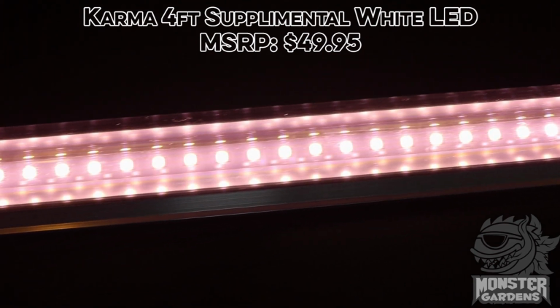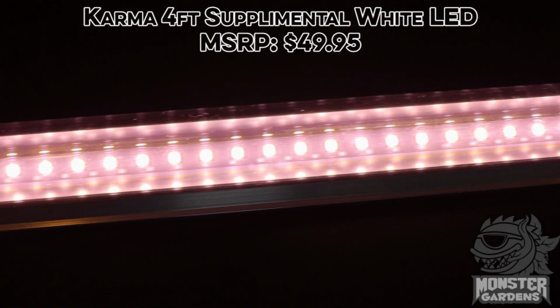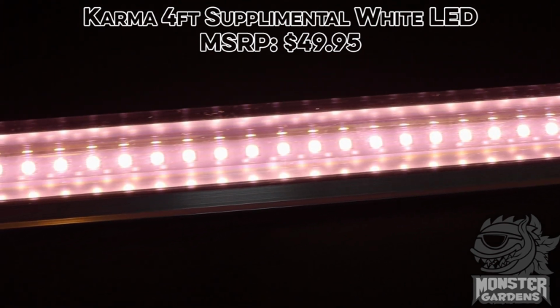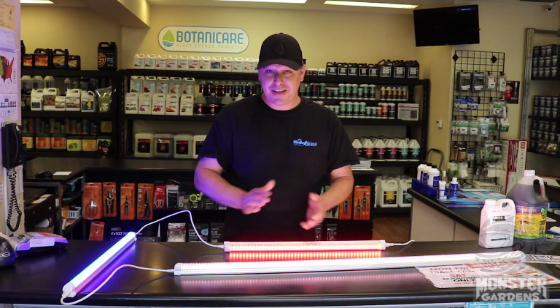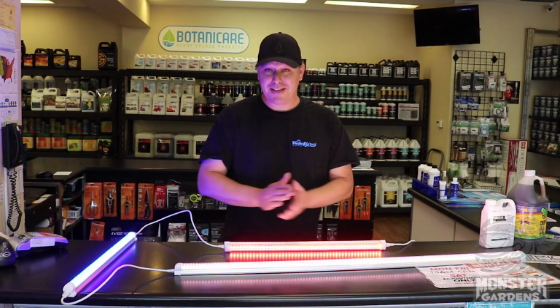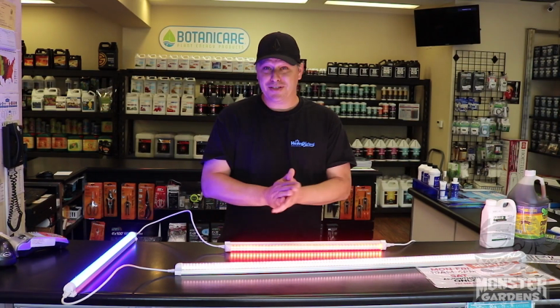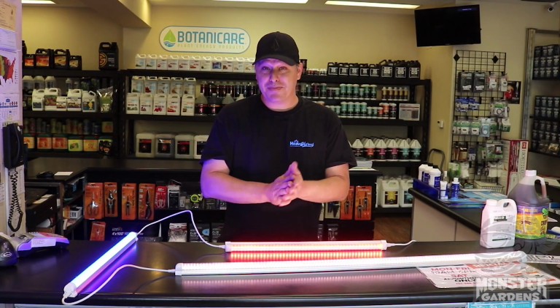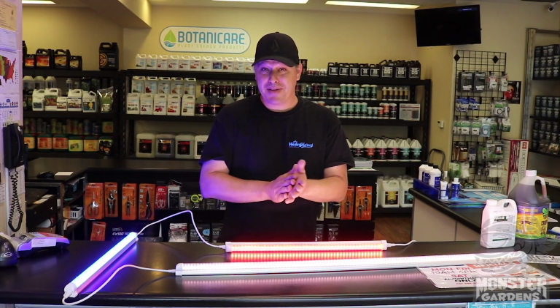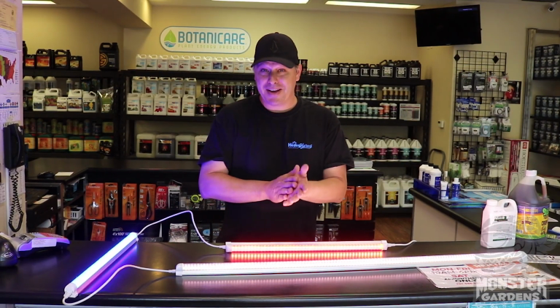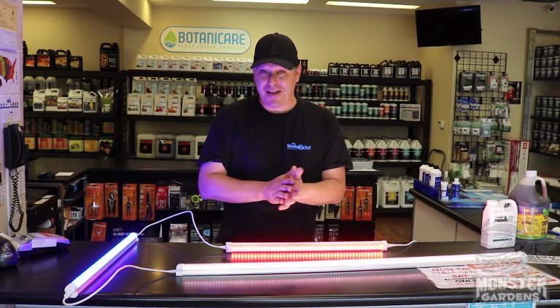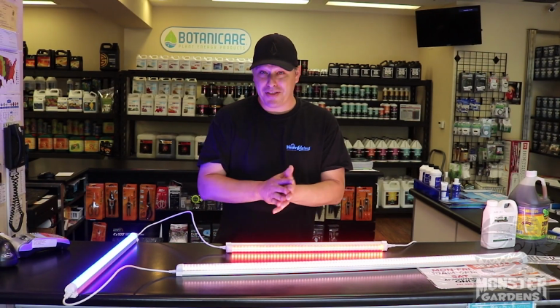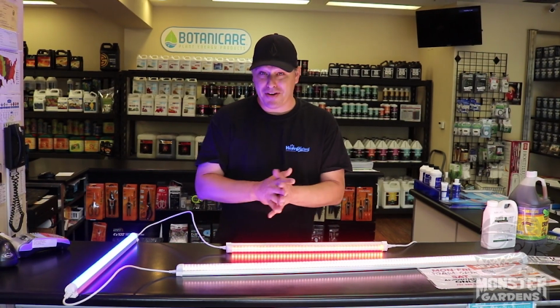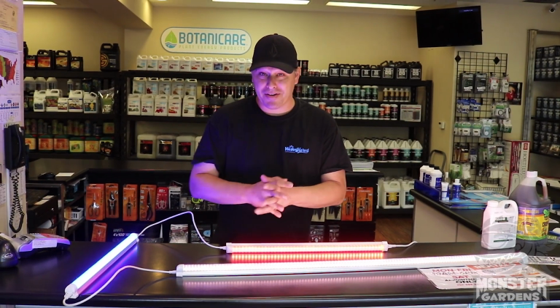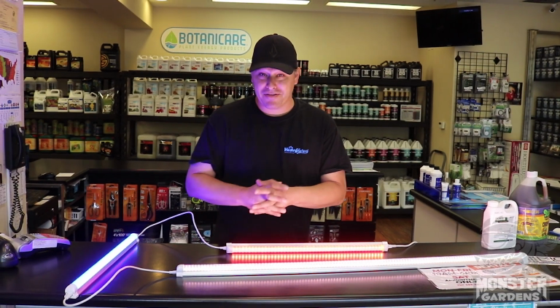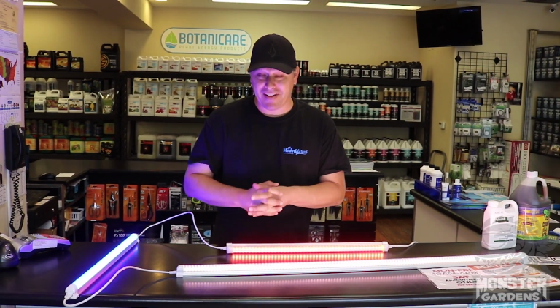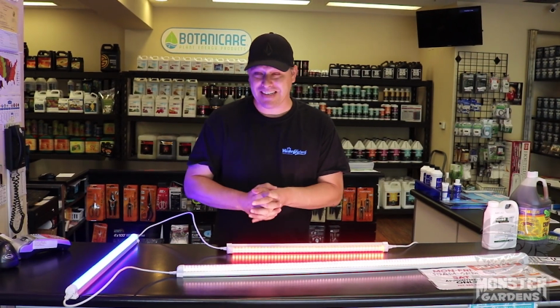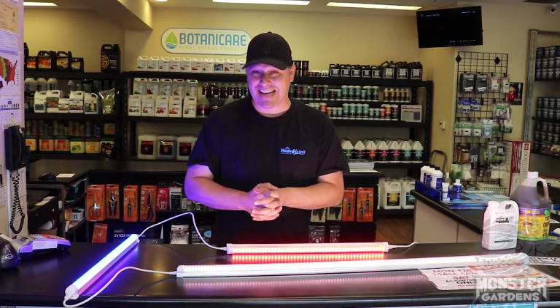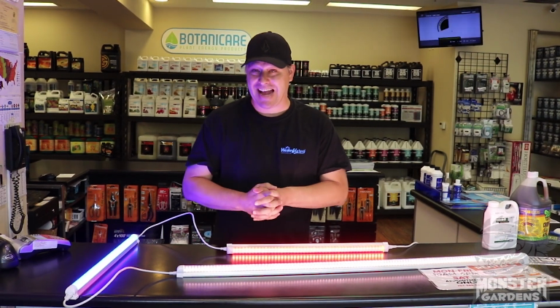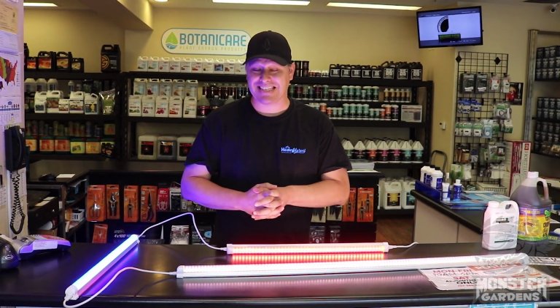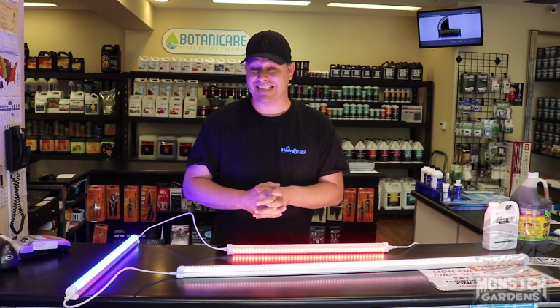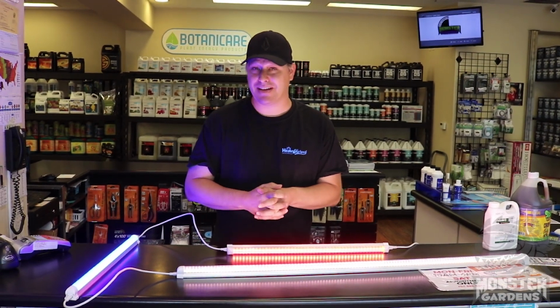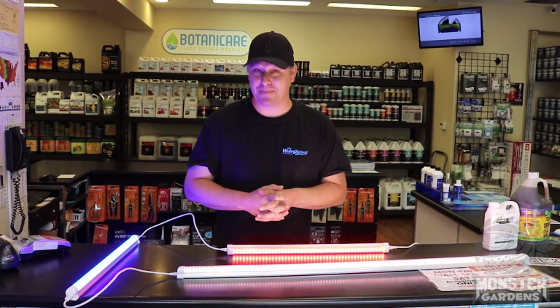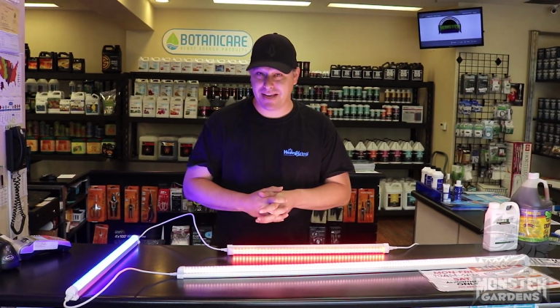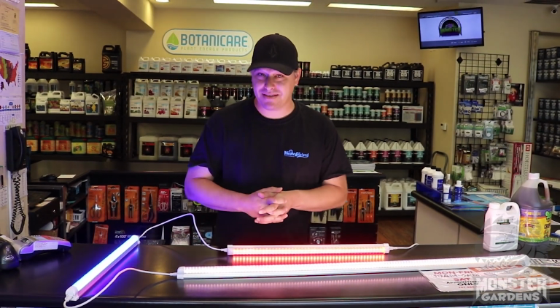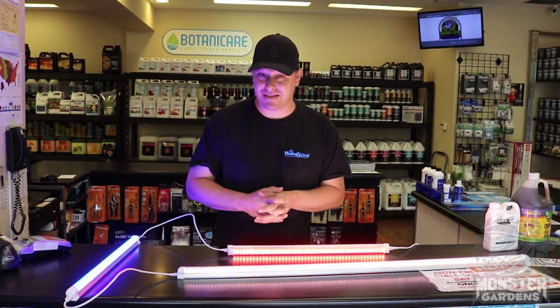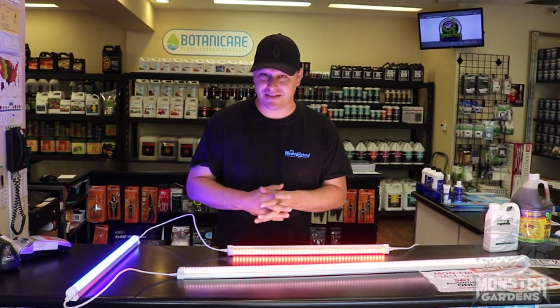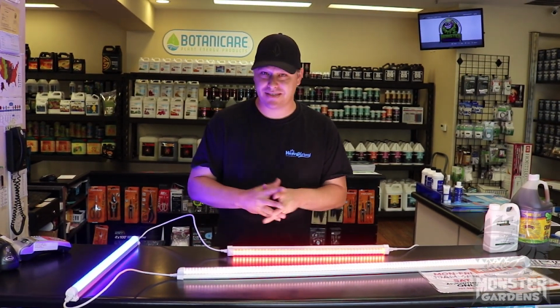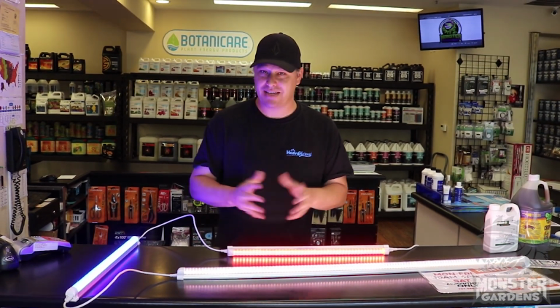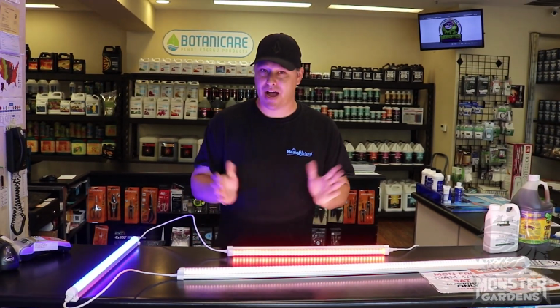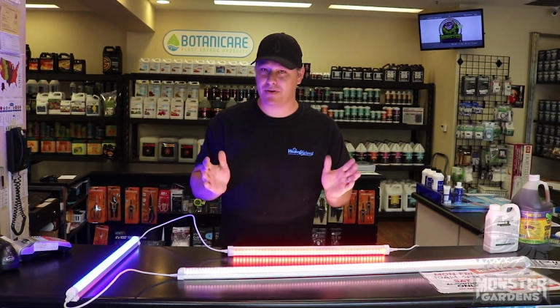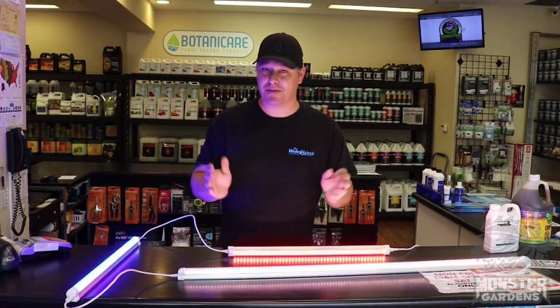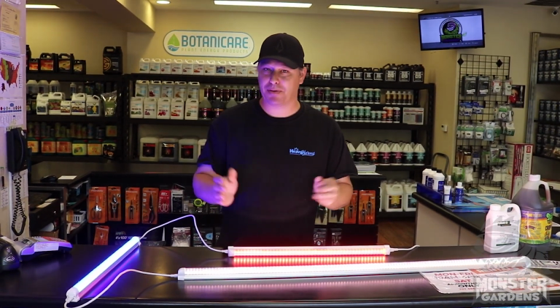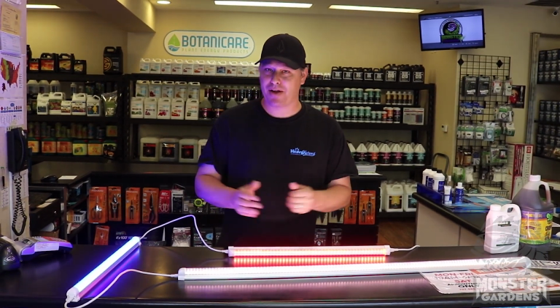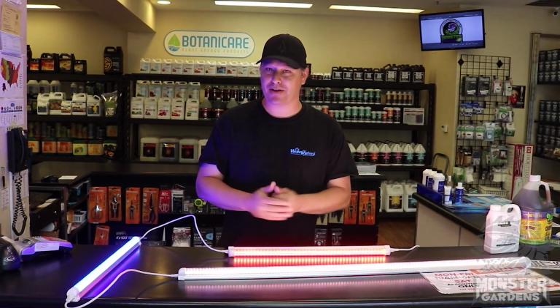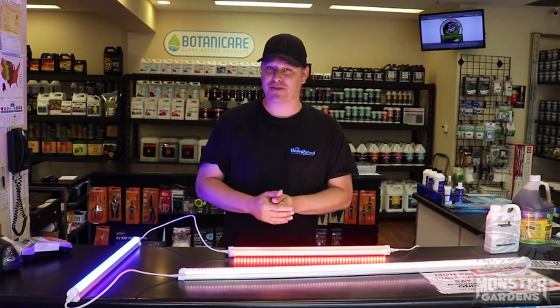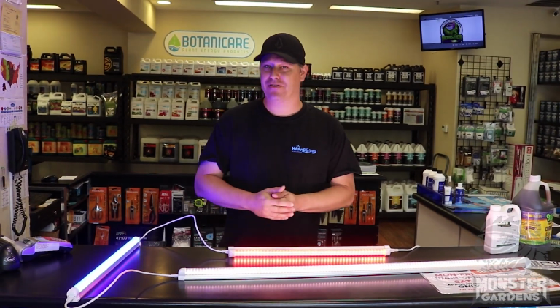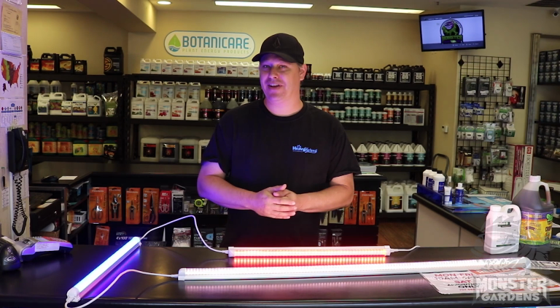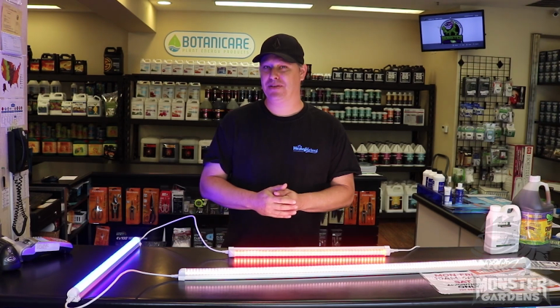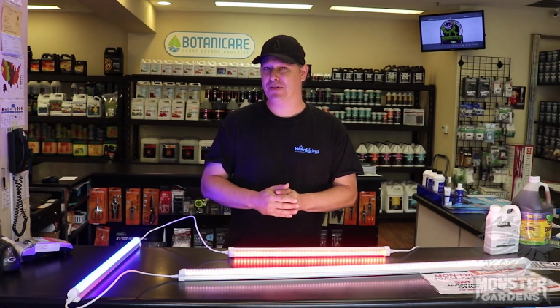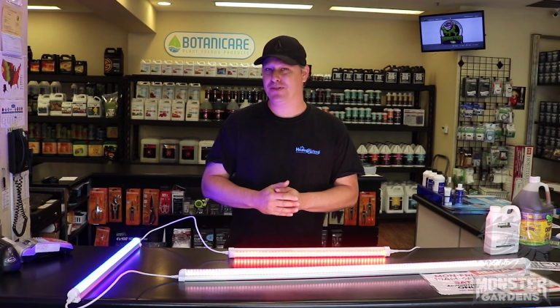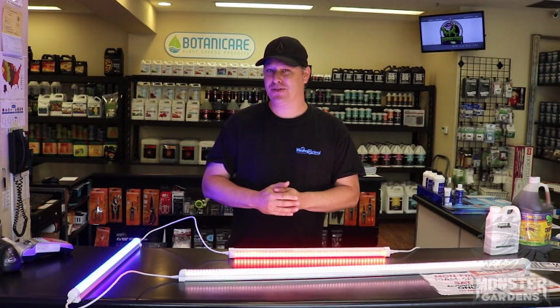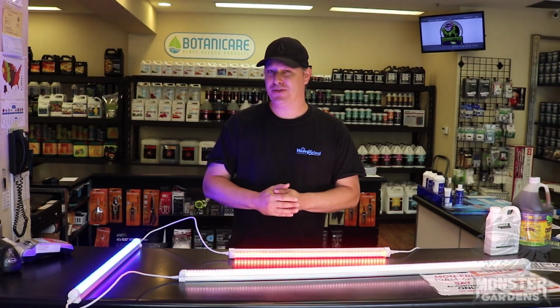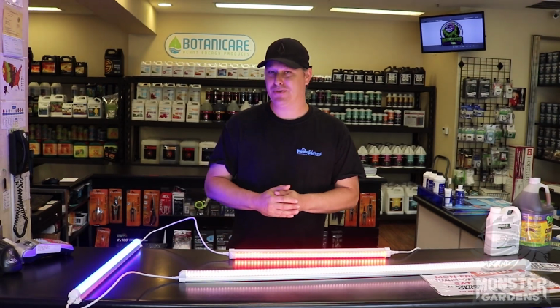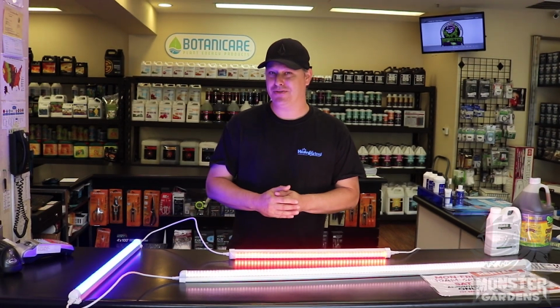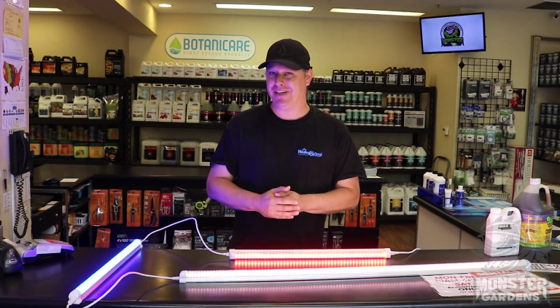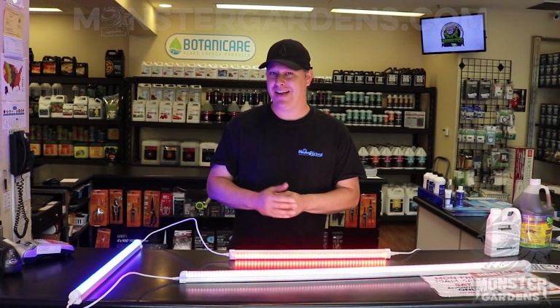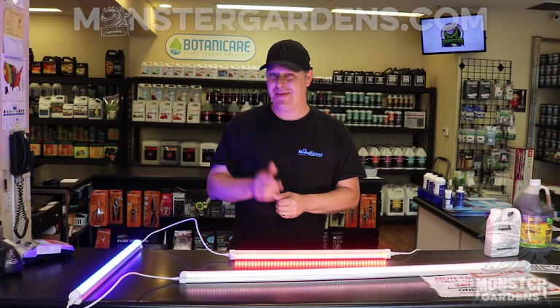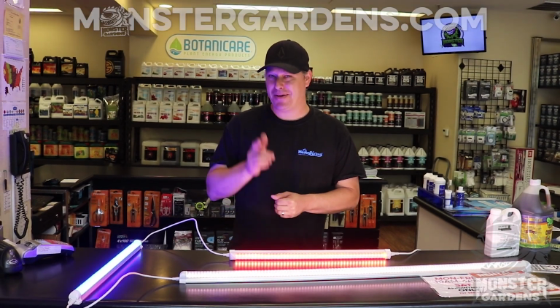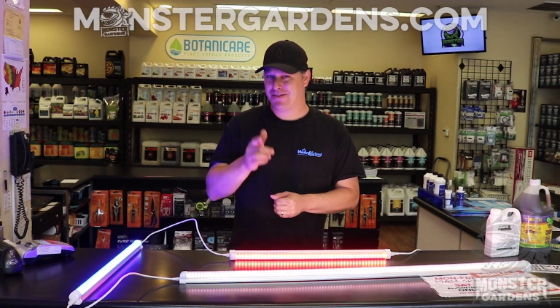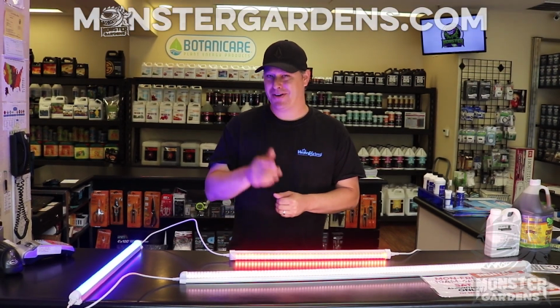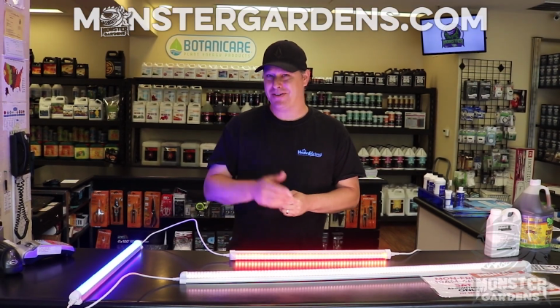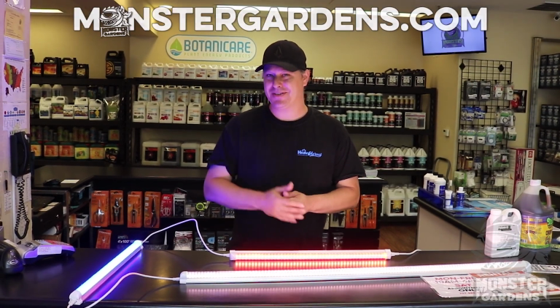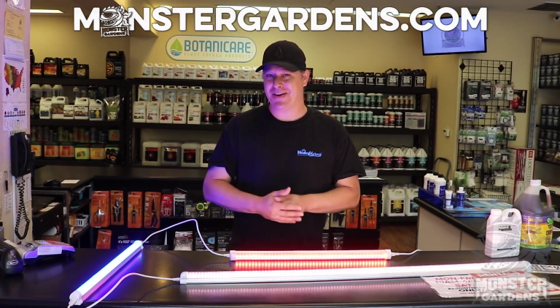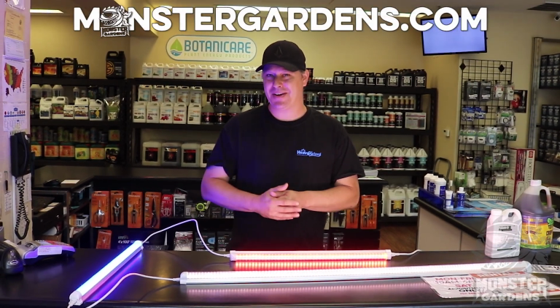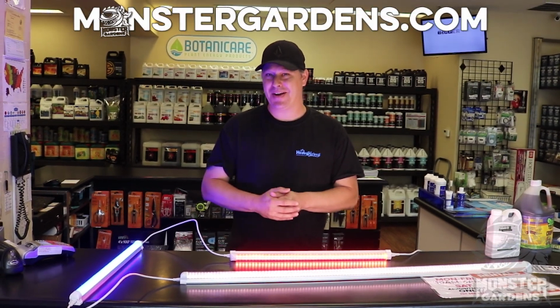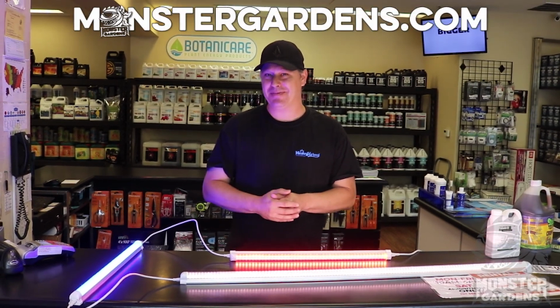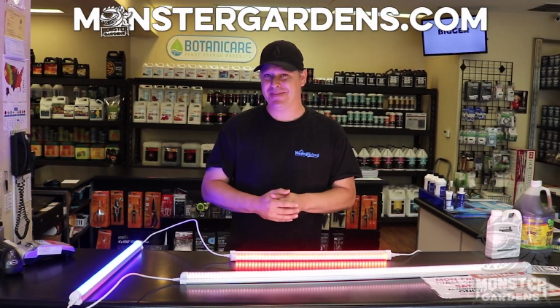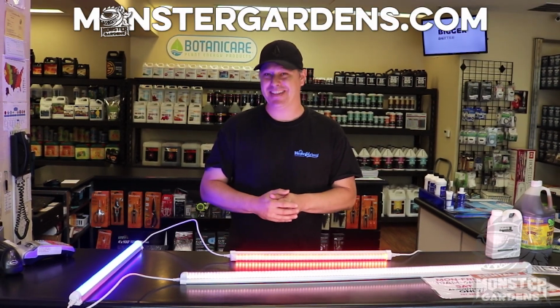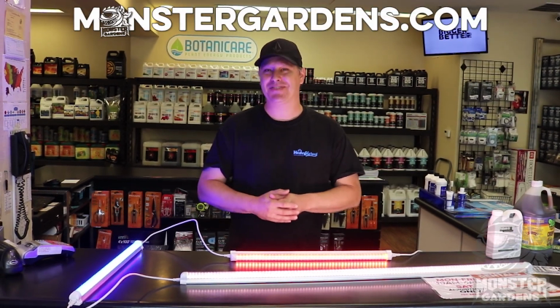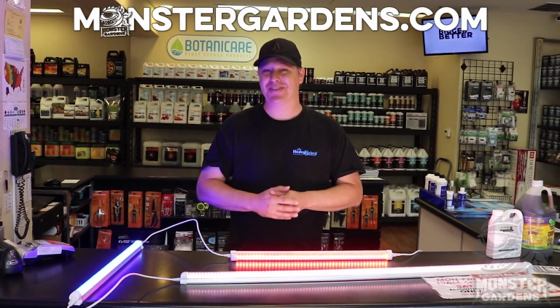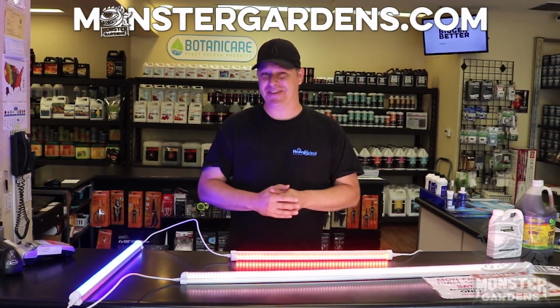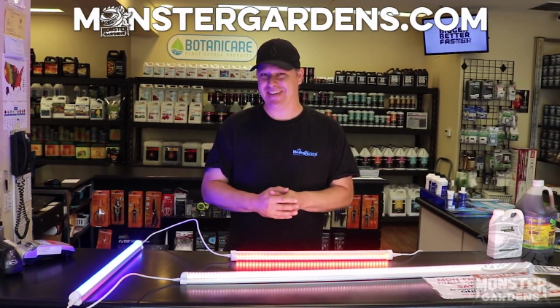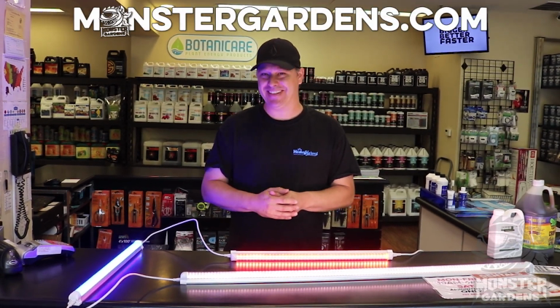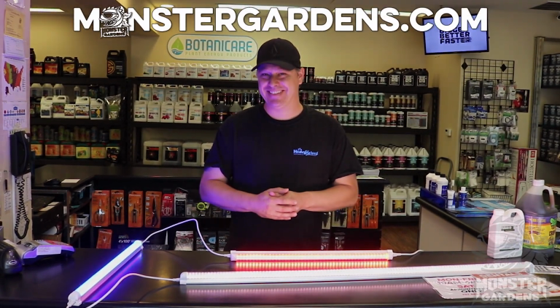These and many other fantastic, amazing, astounding products are available exclusively at MonsterGardens.com. Thanks for tuning in.